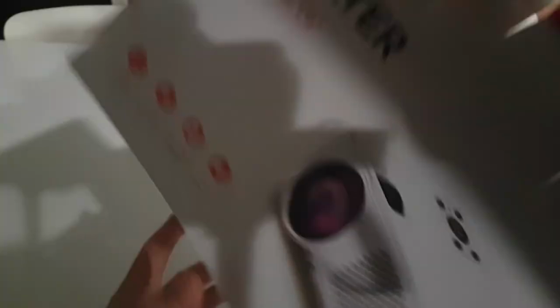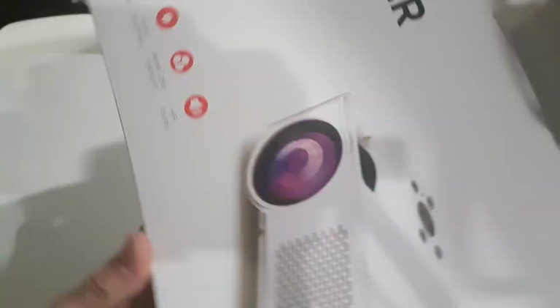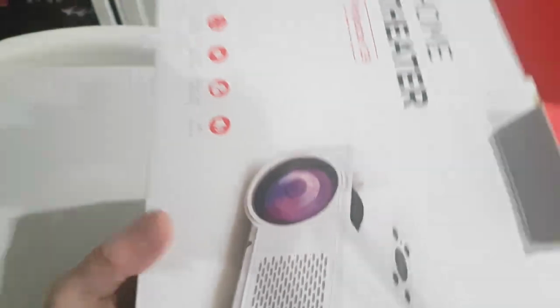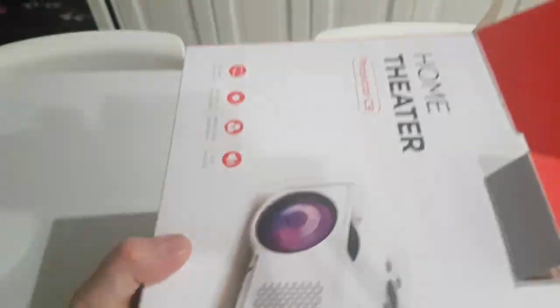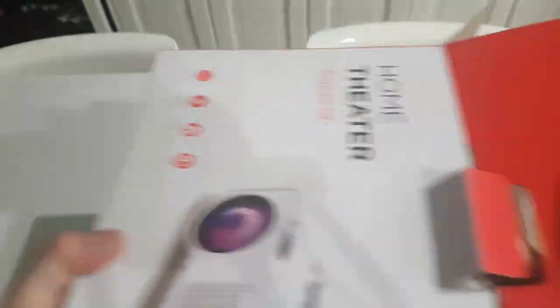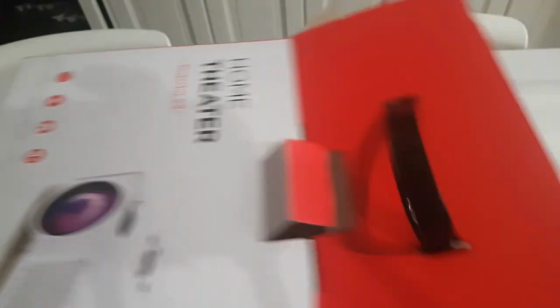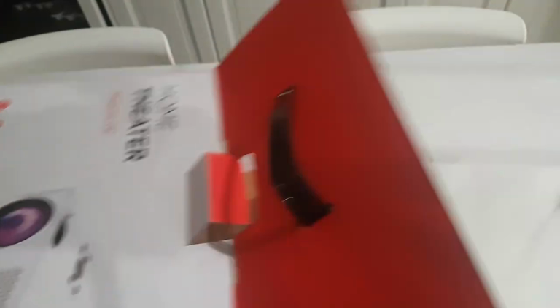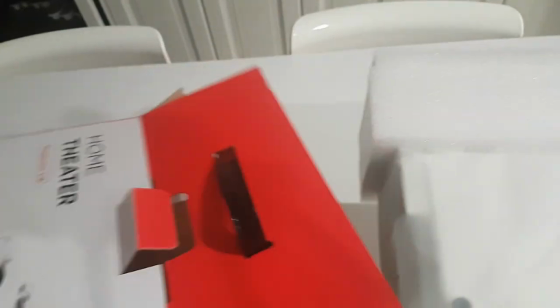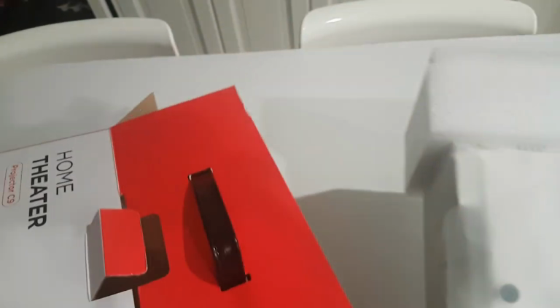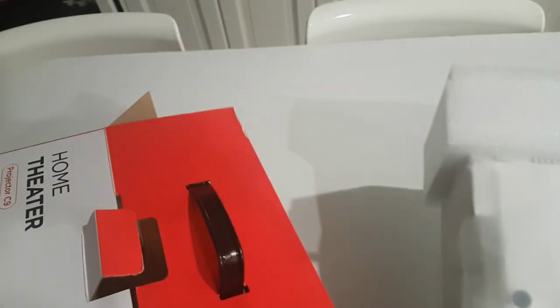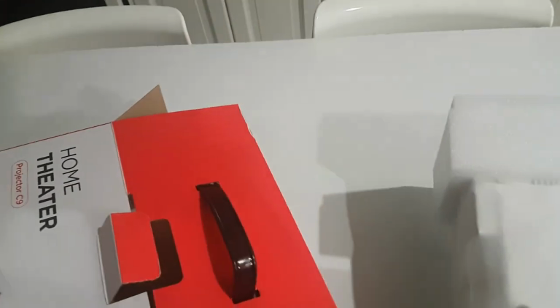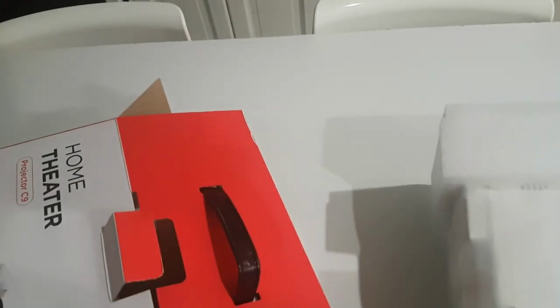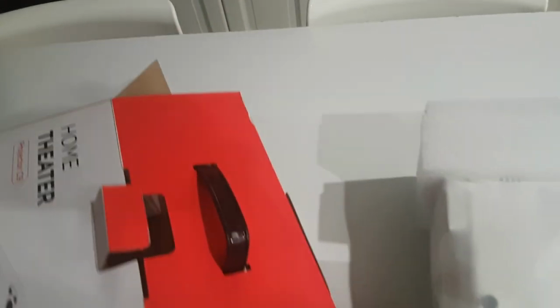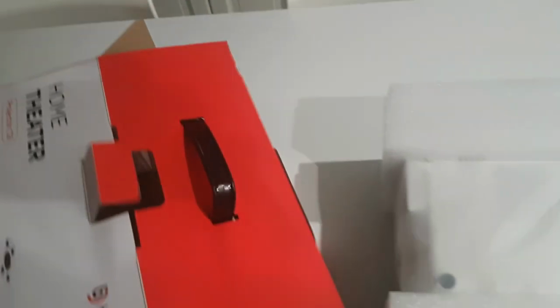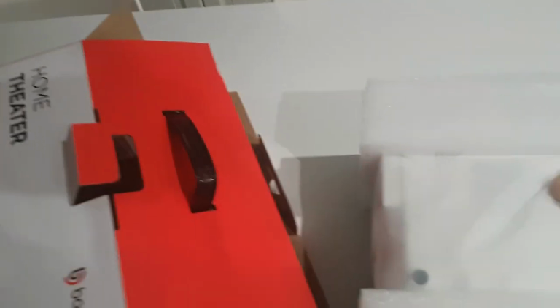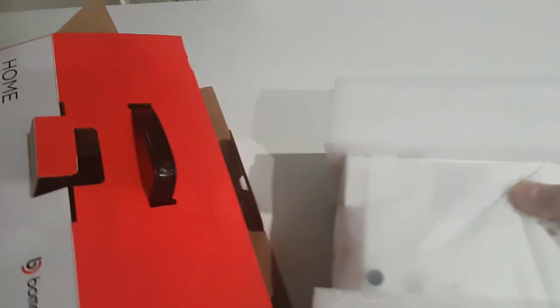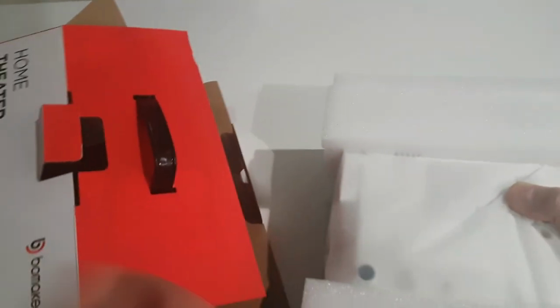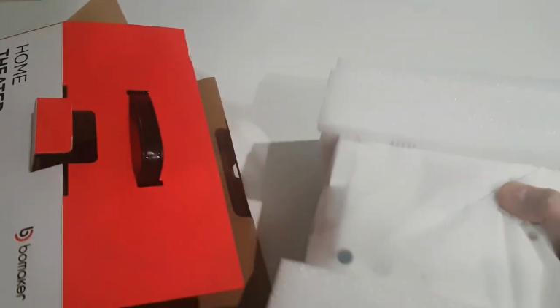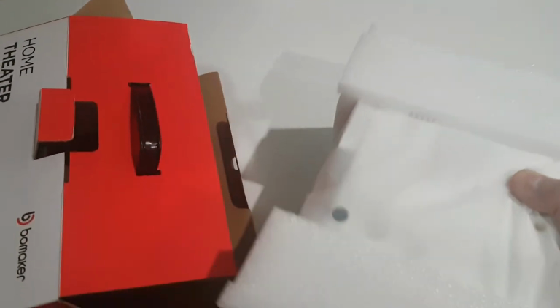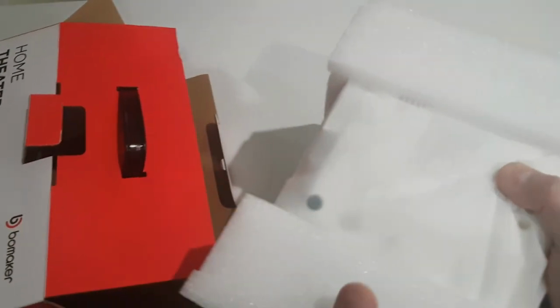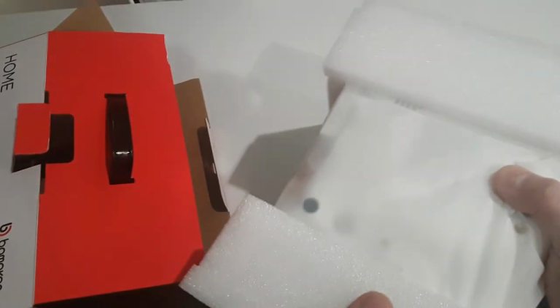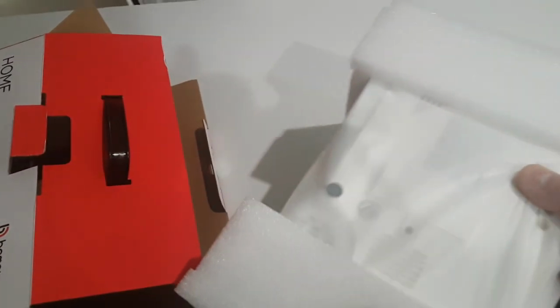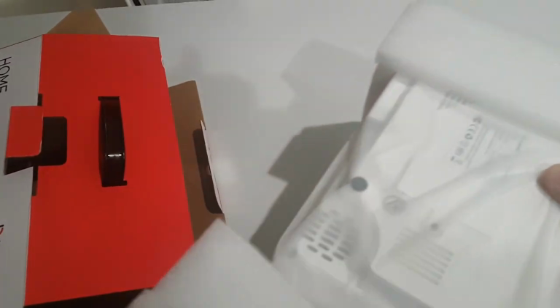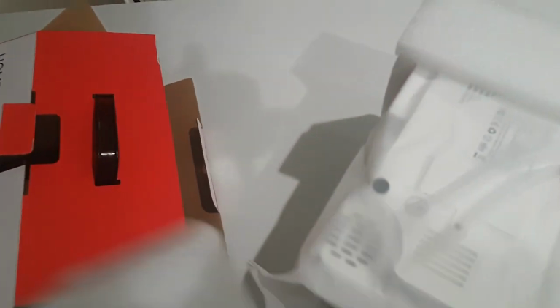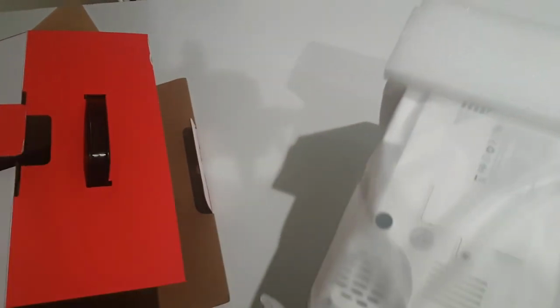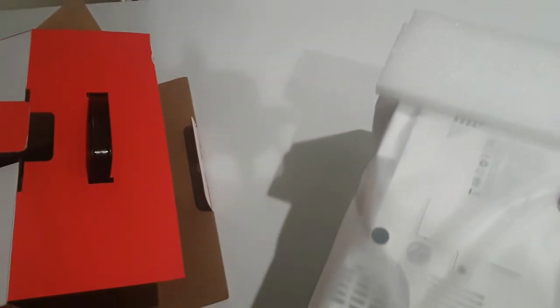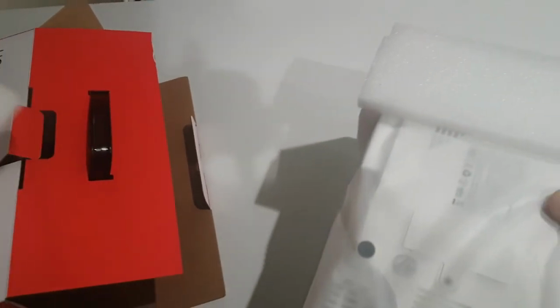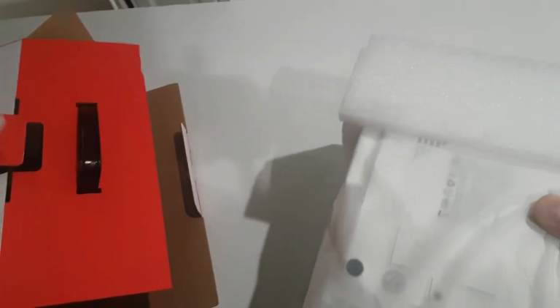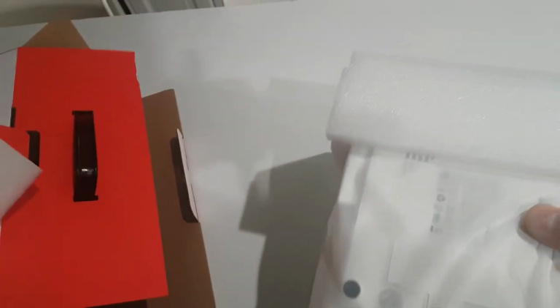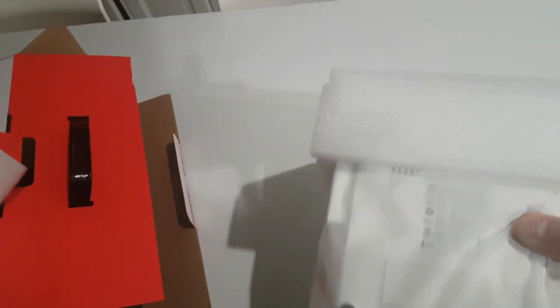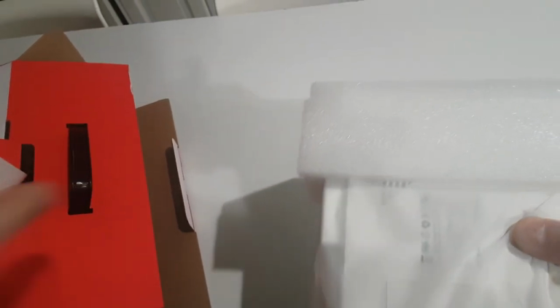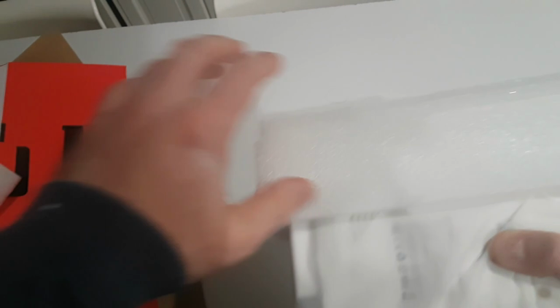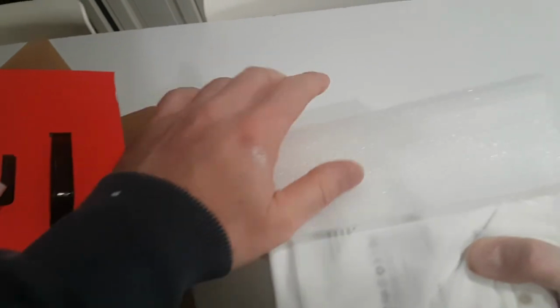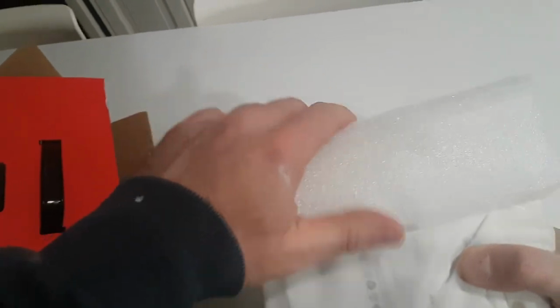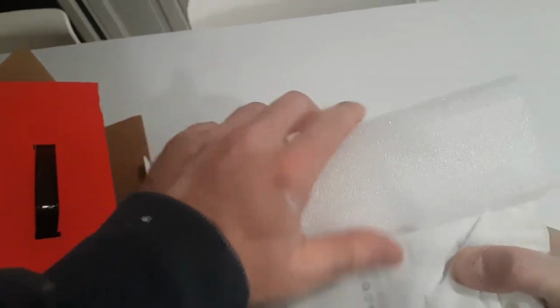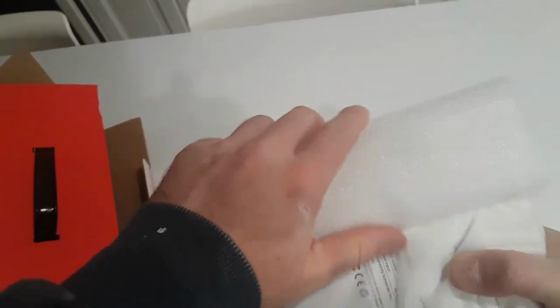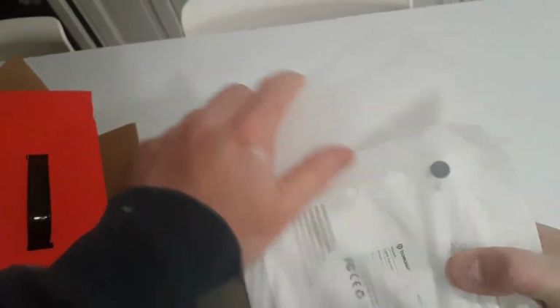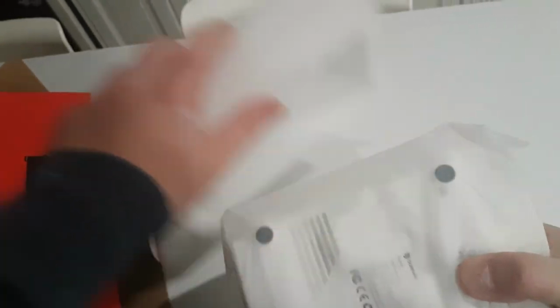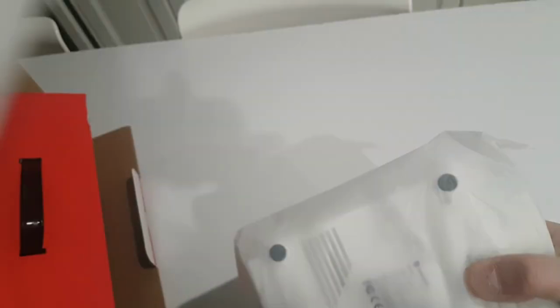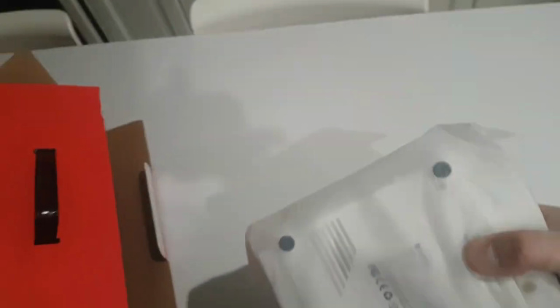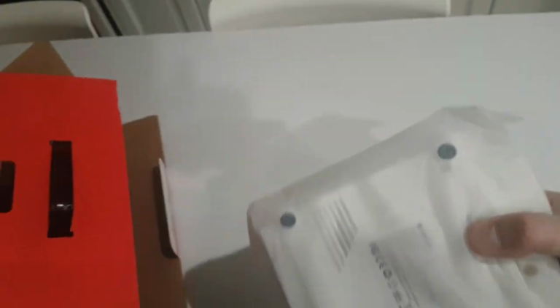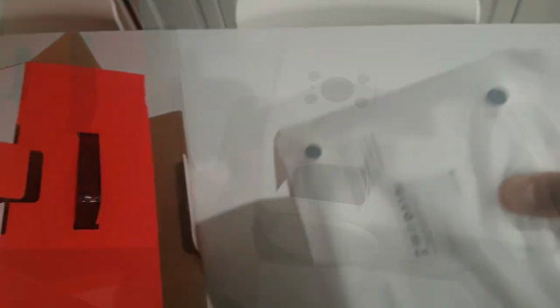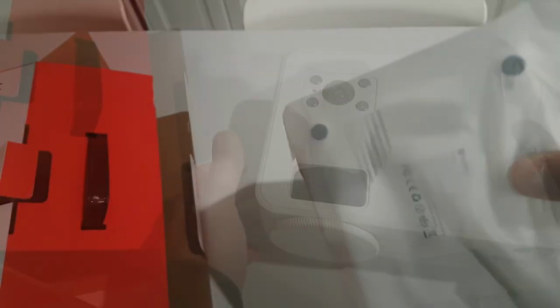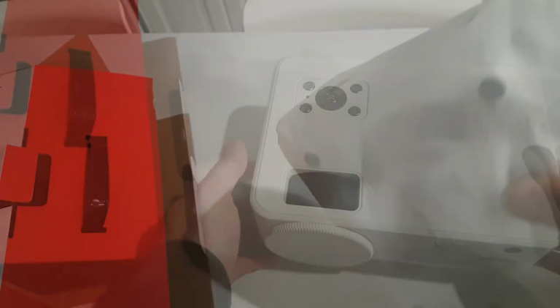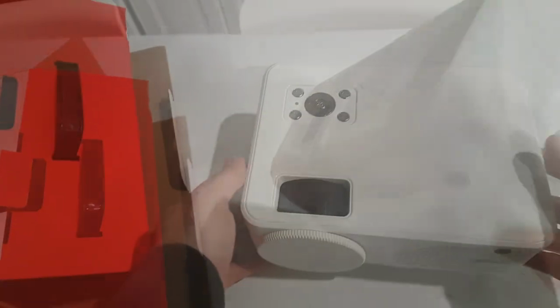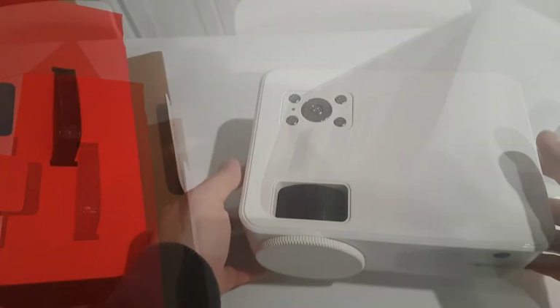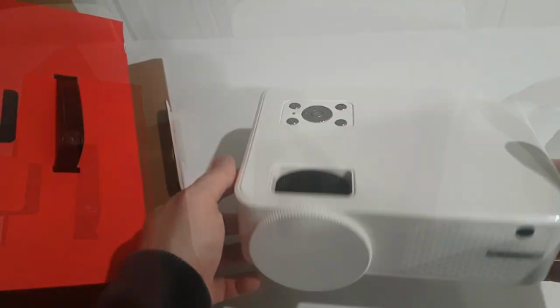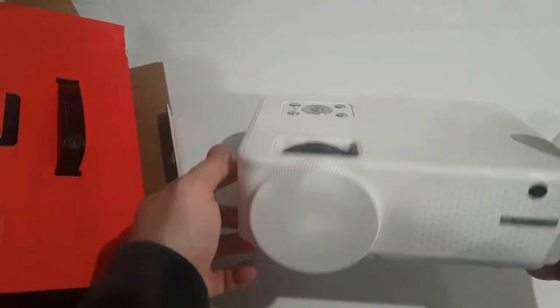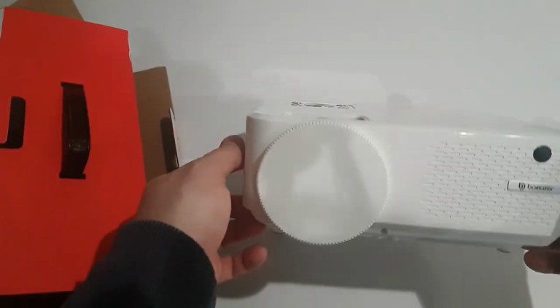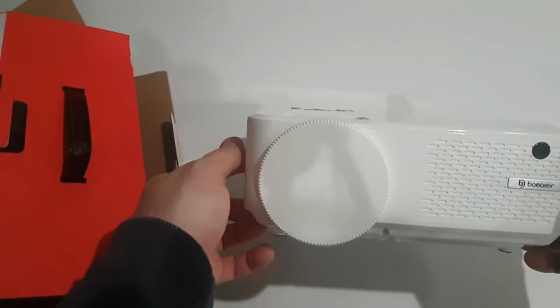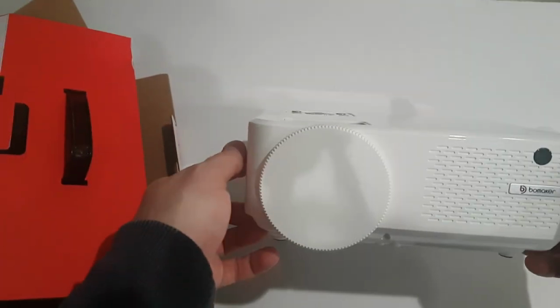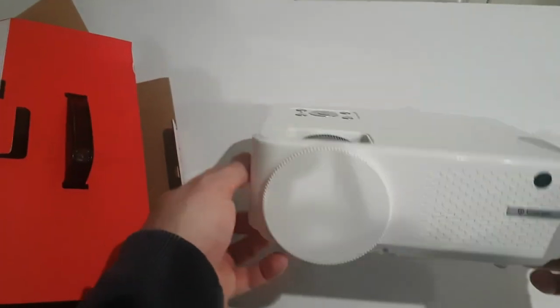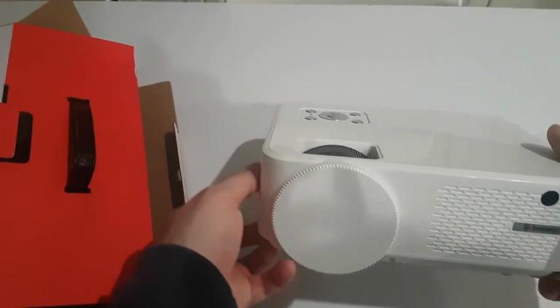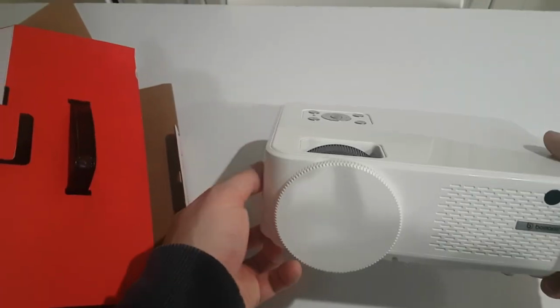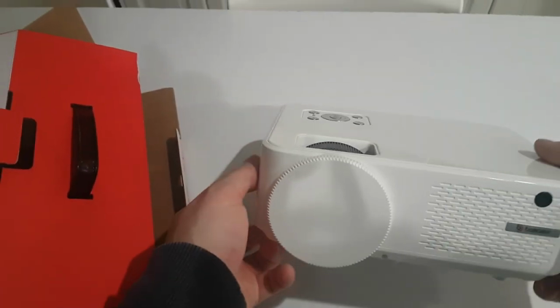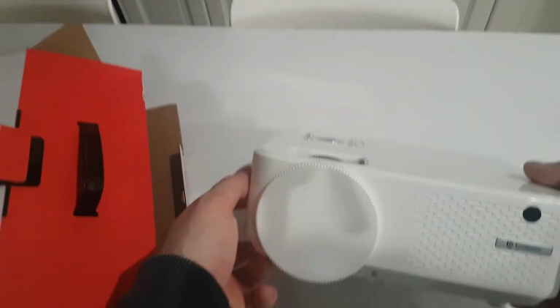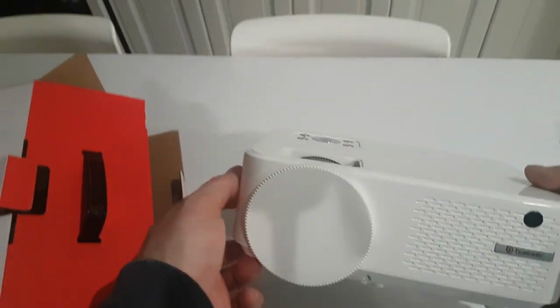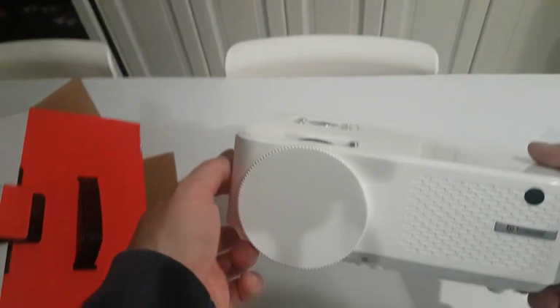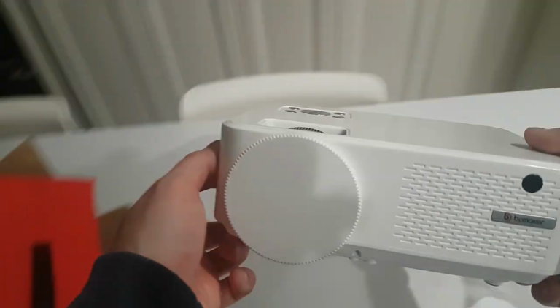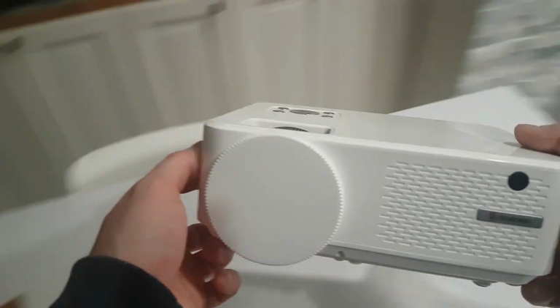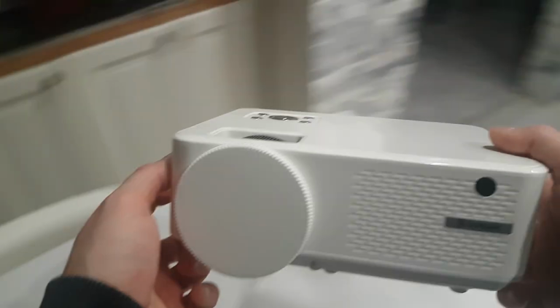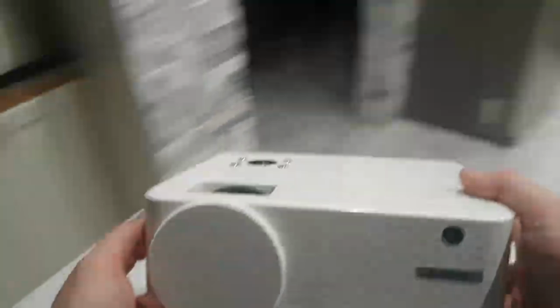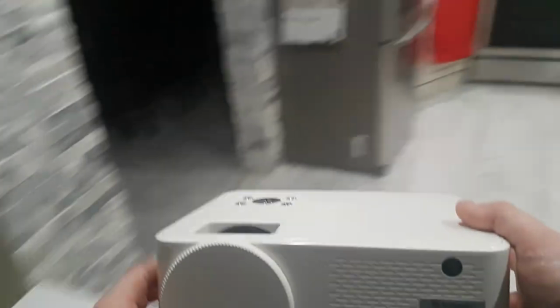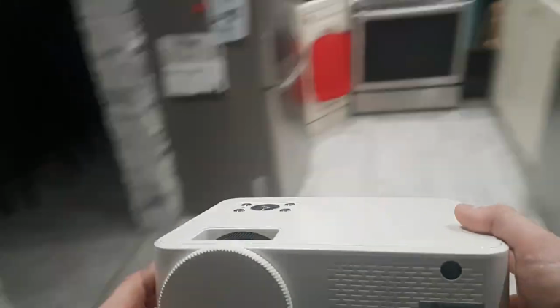The thing with these portable units is they're just getting smaller and smaller while maintaining the same level of lumens, or even higher at some point.